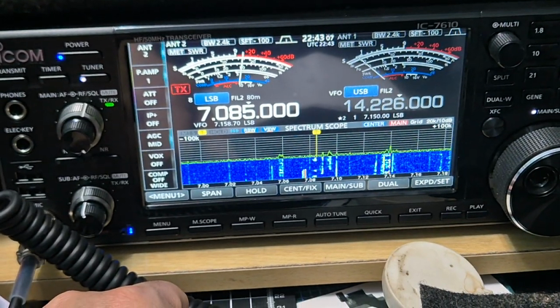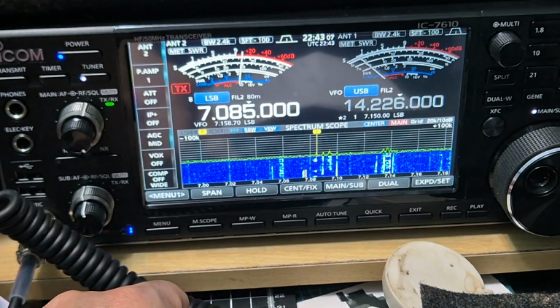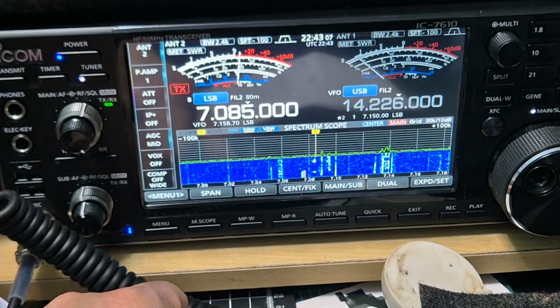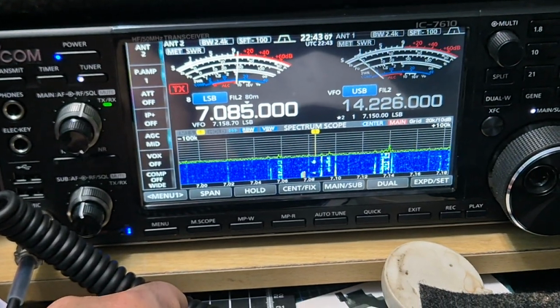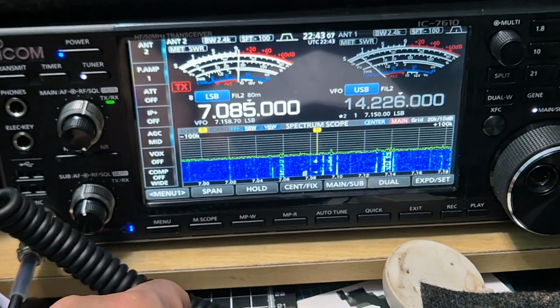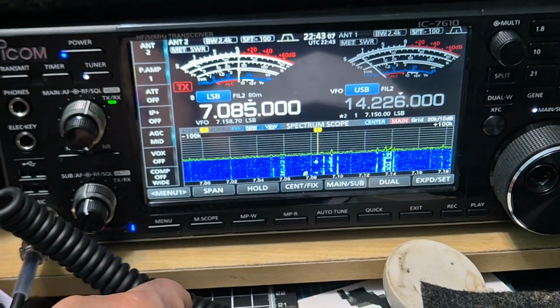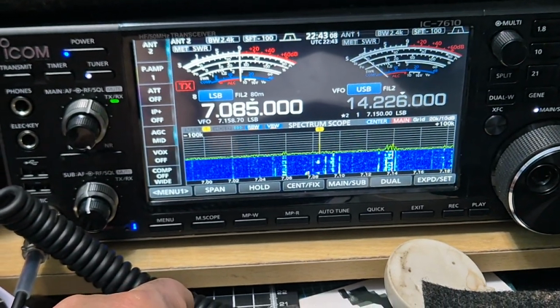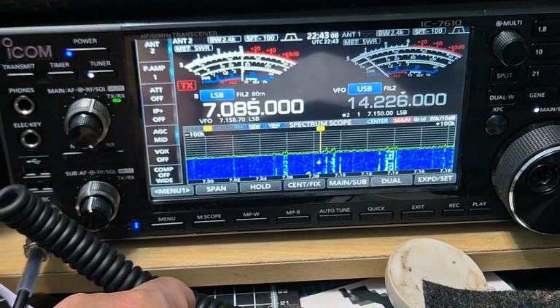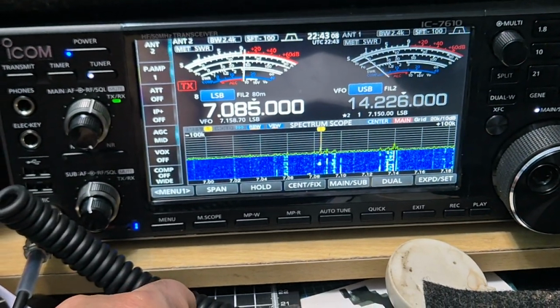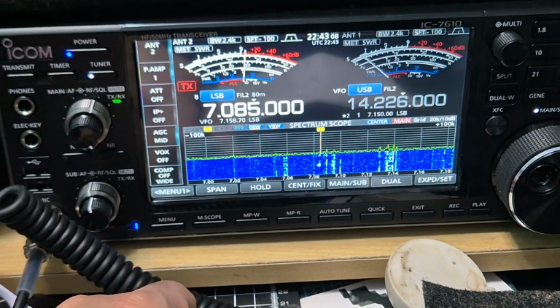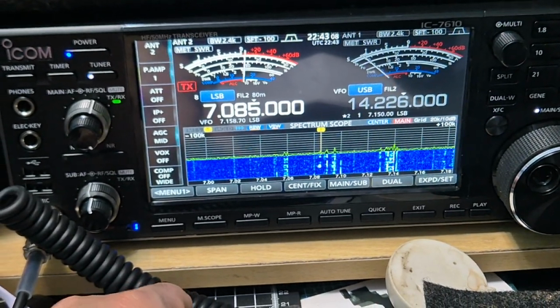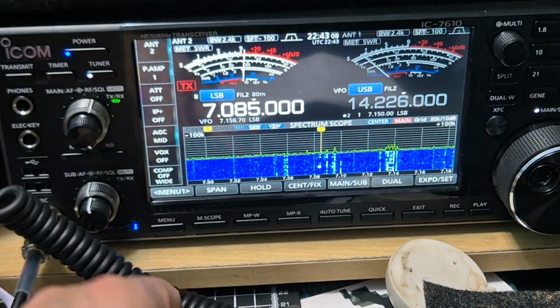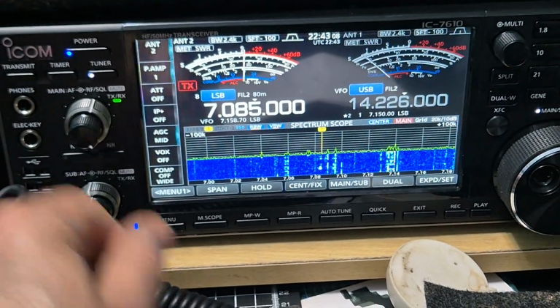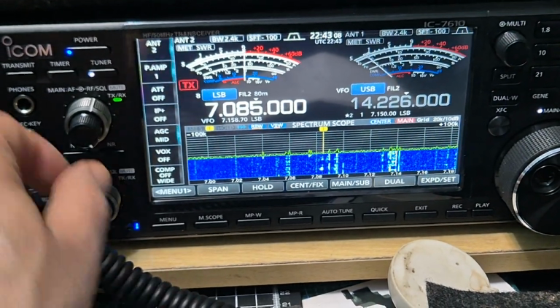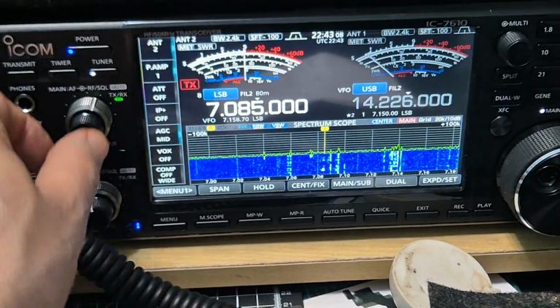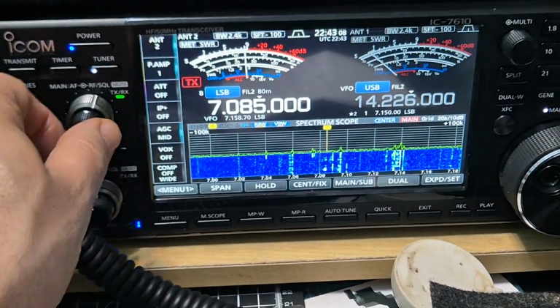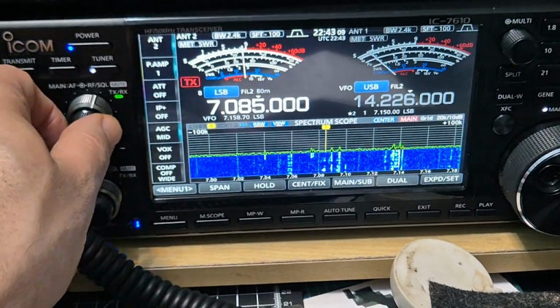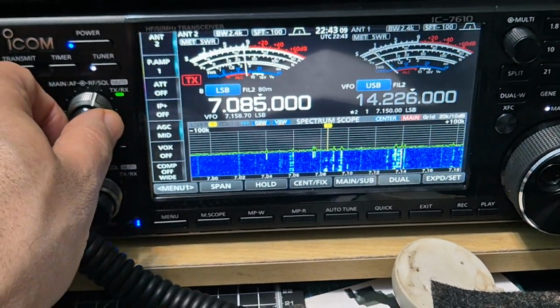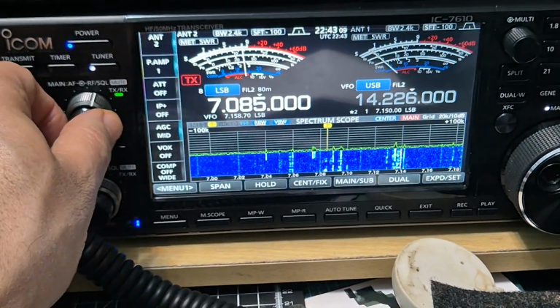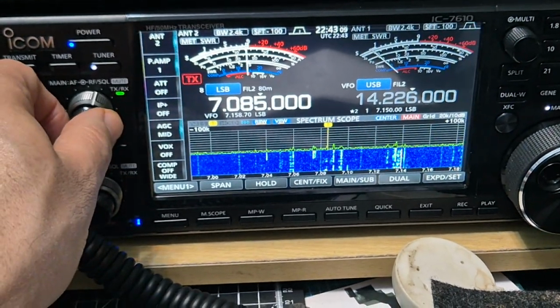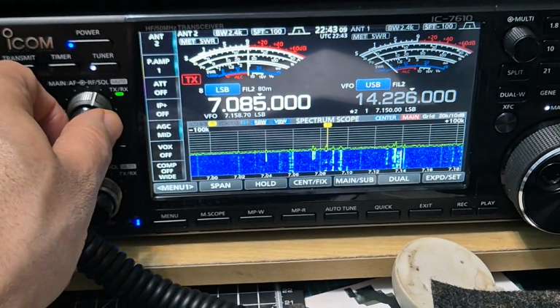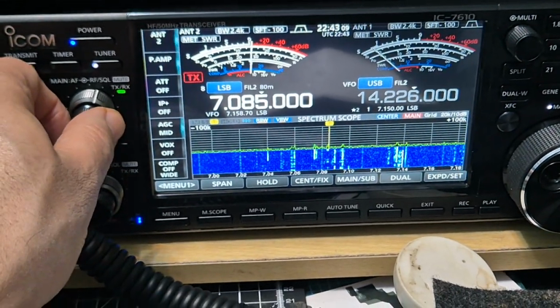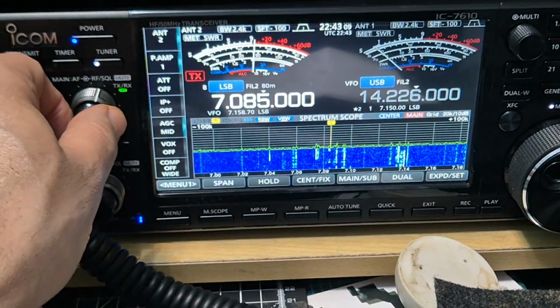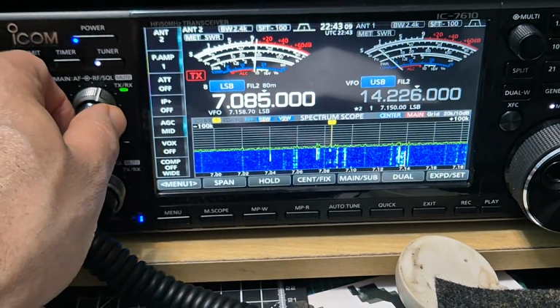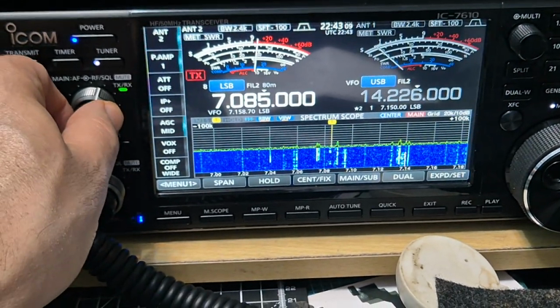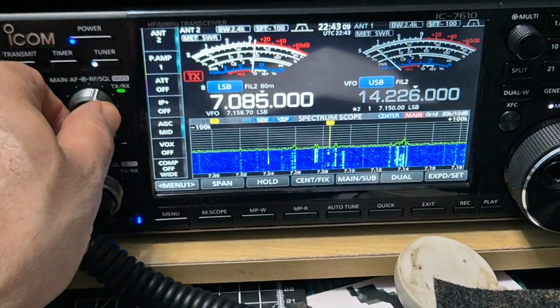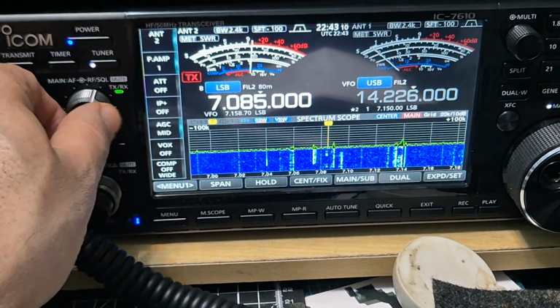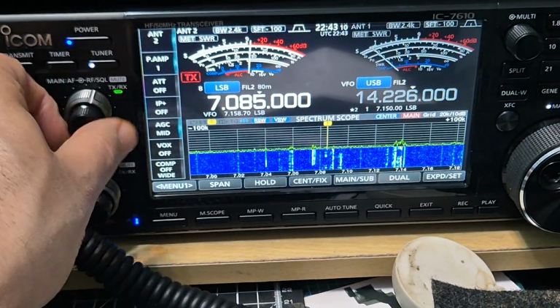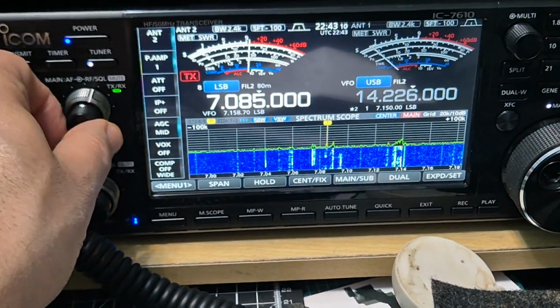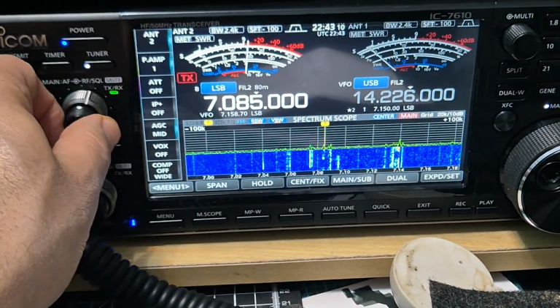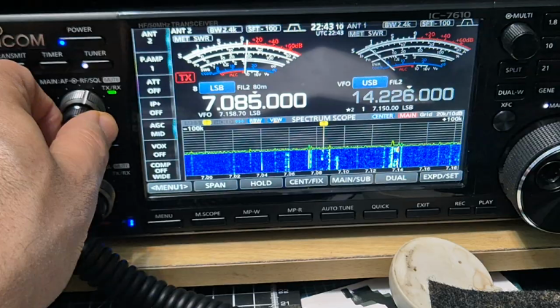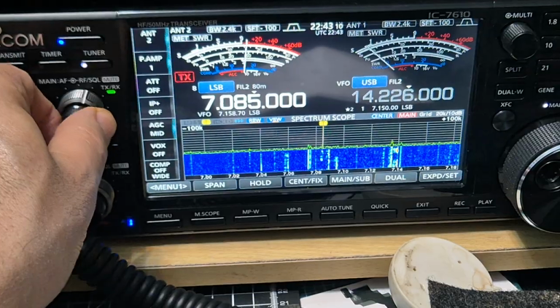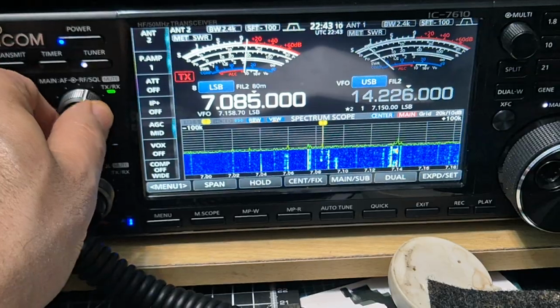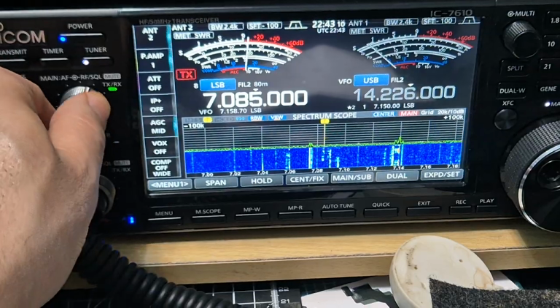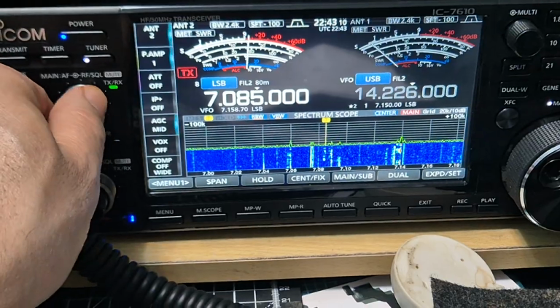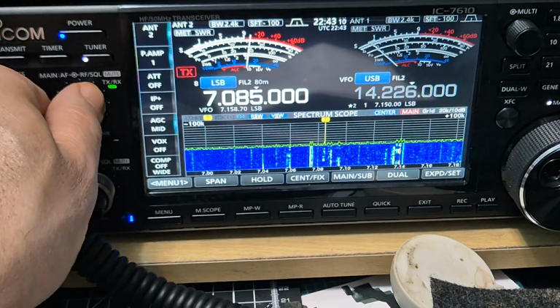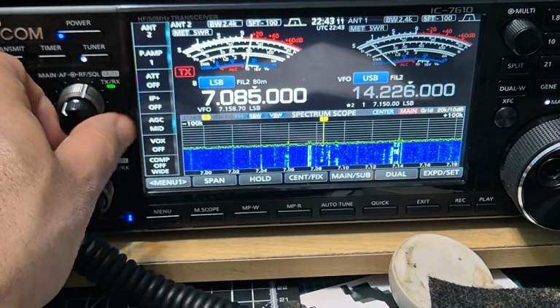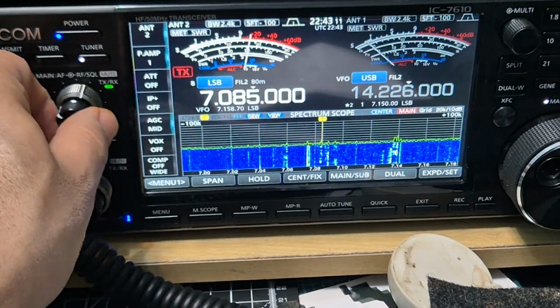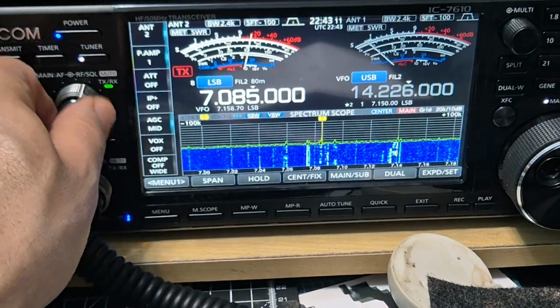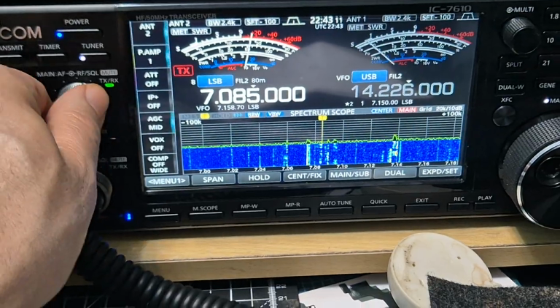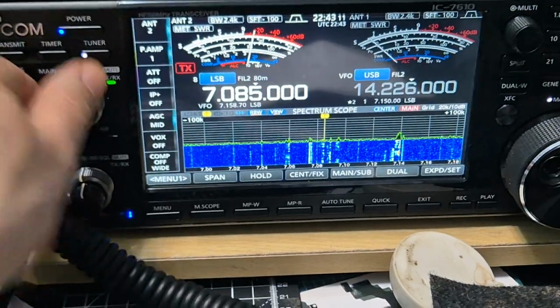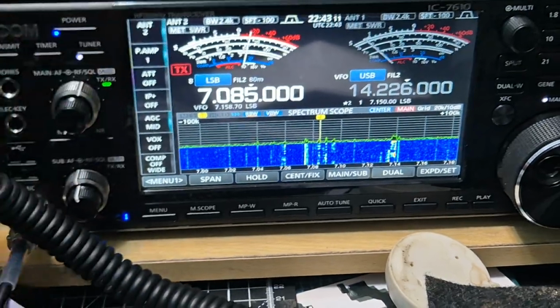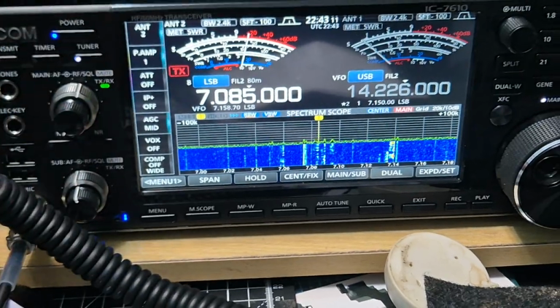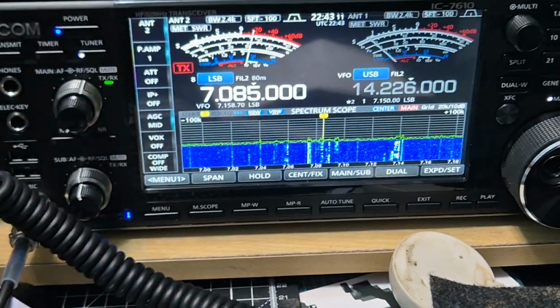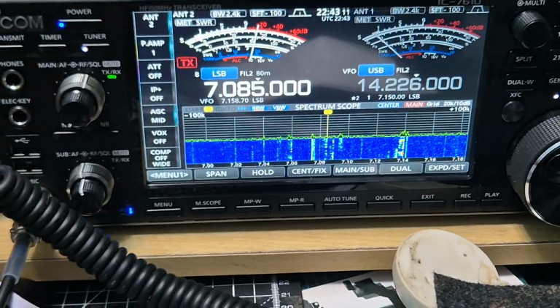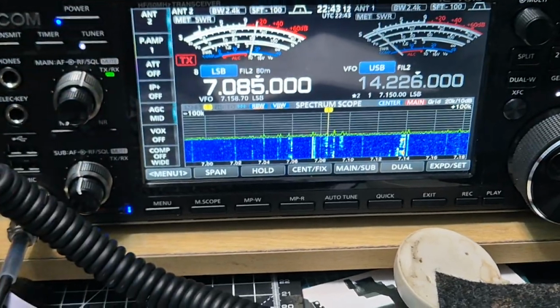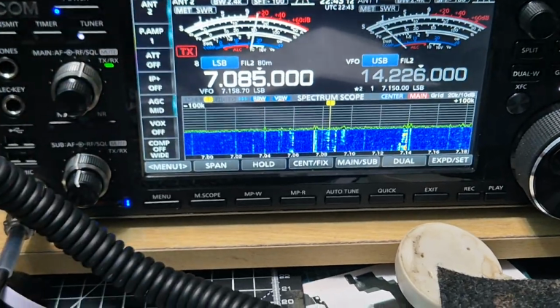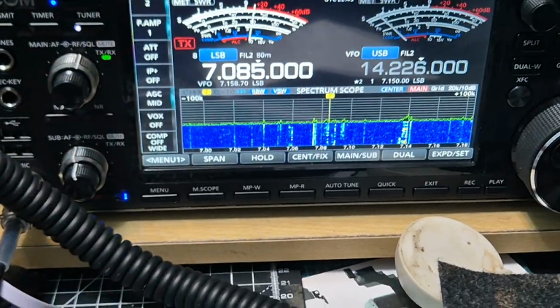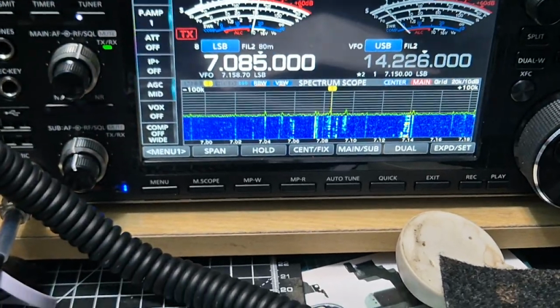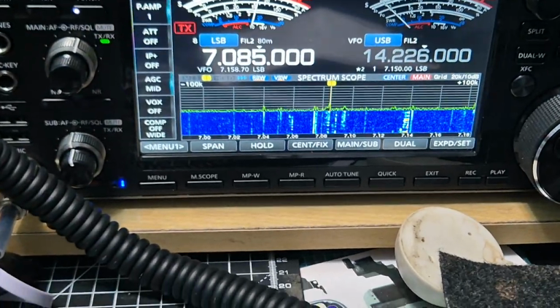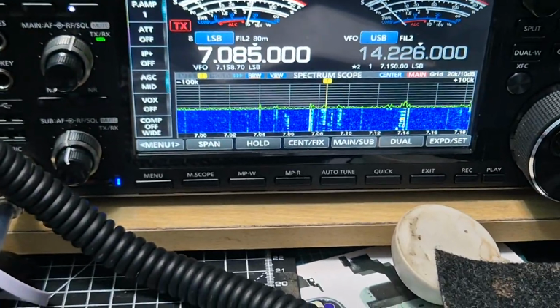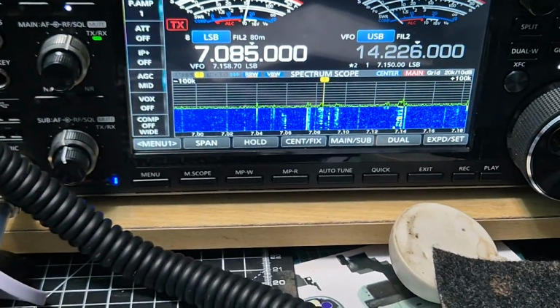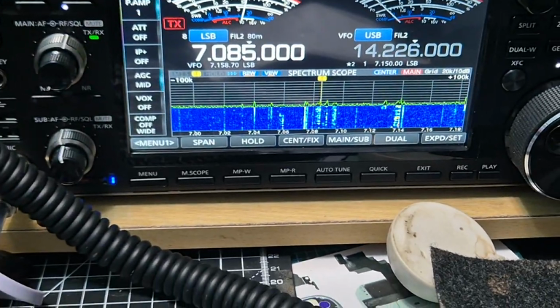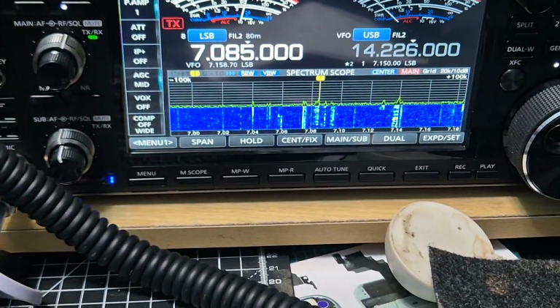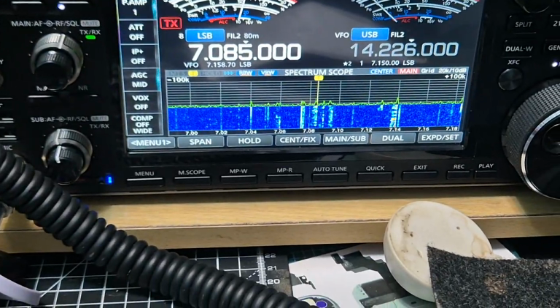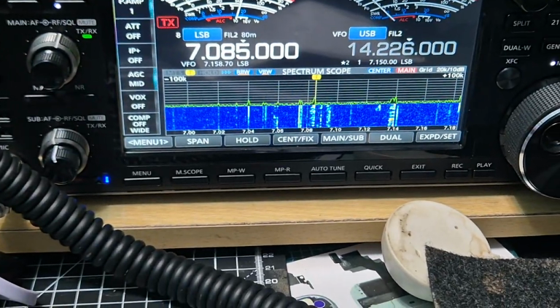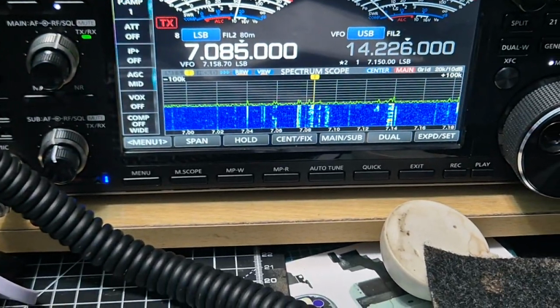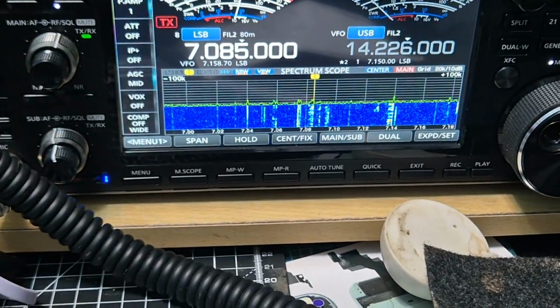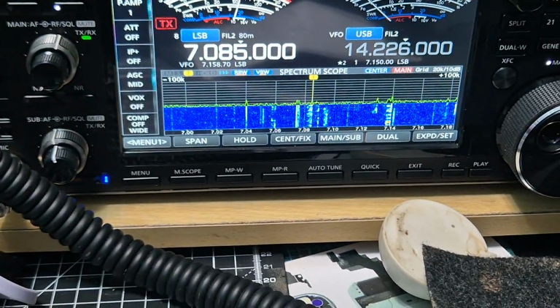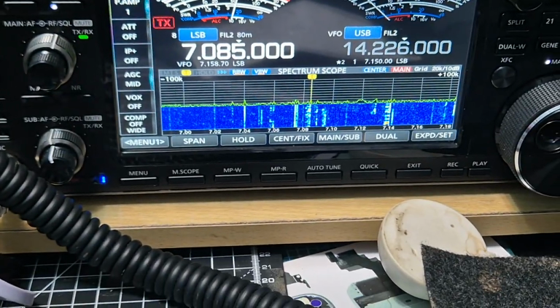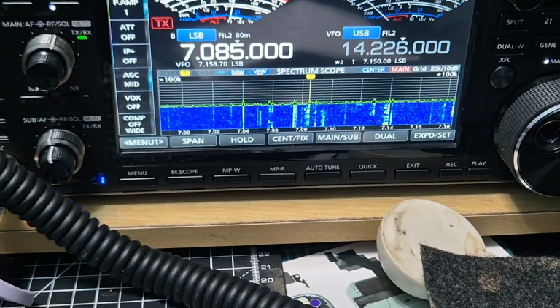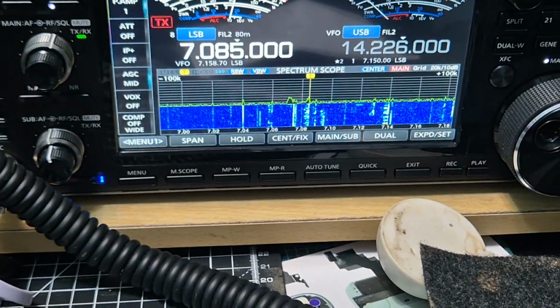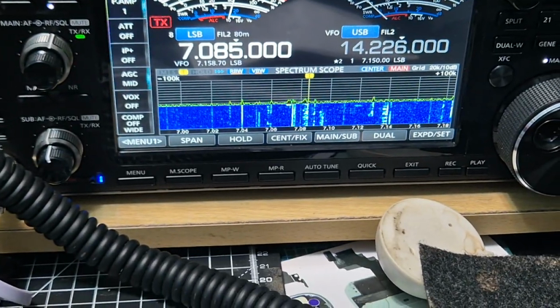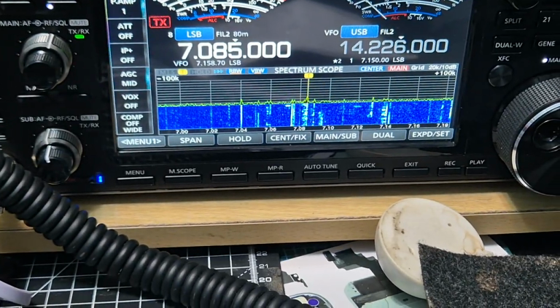So ICOM 7610. Then if I turn this down, turn up the TS2000.